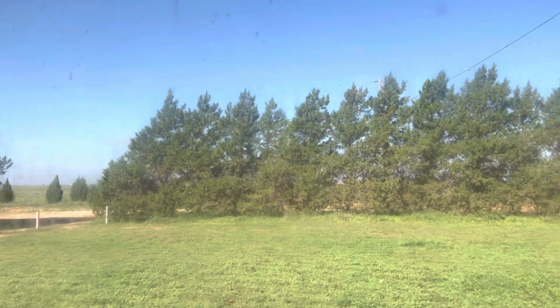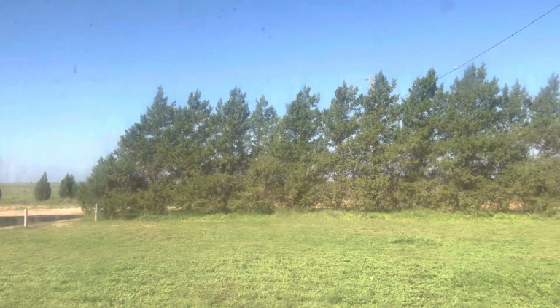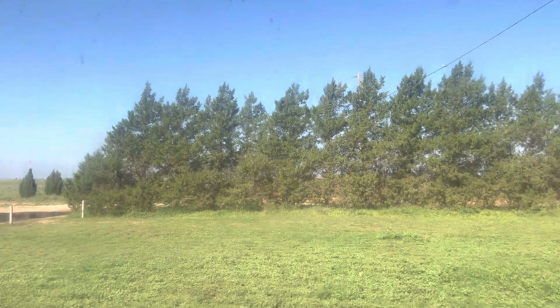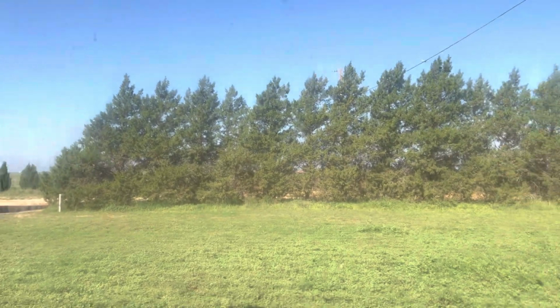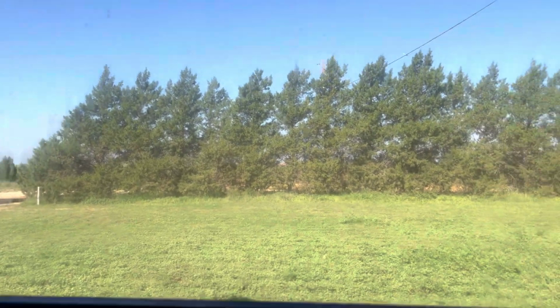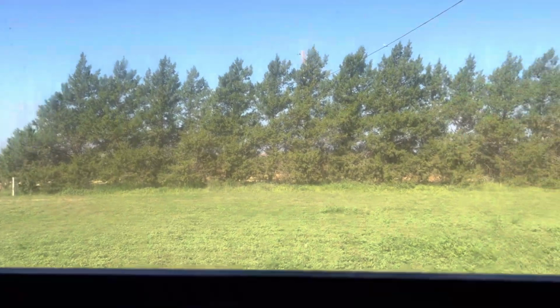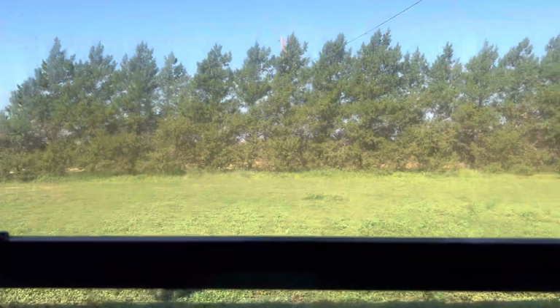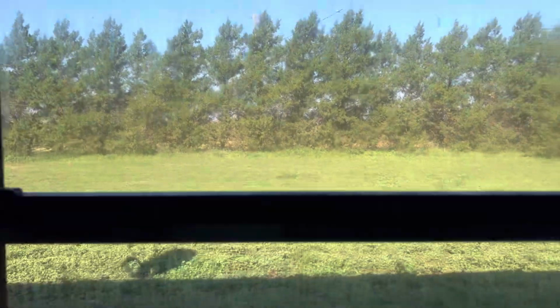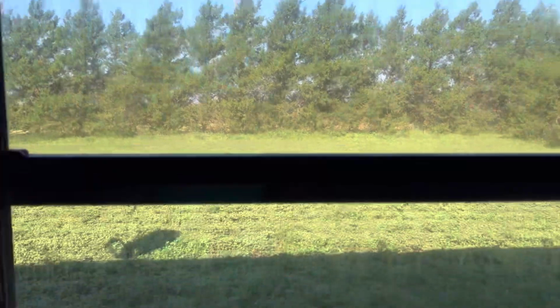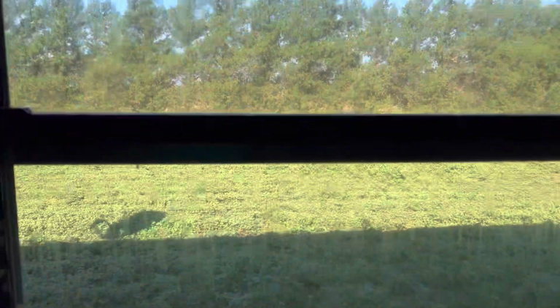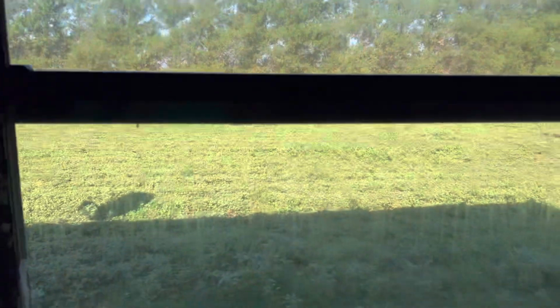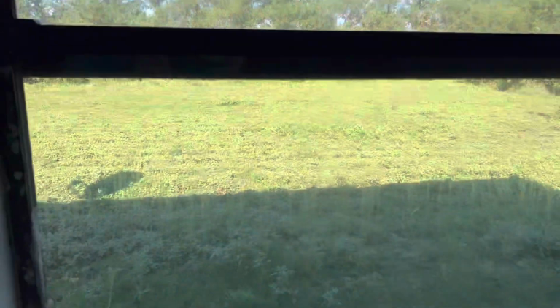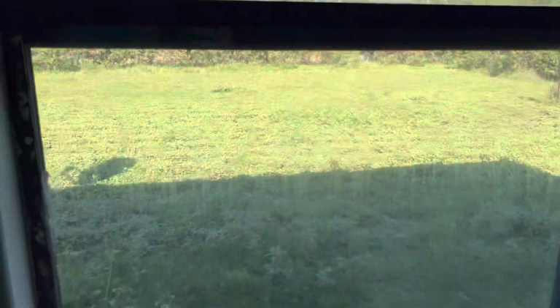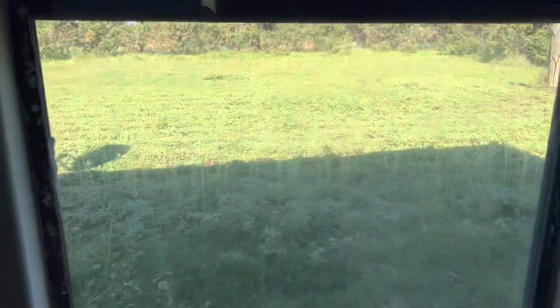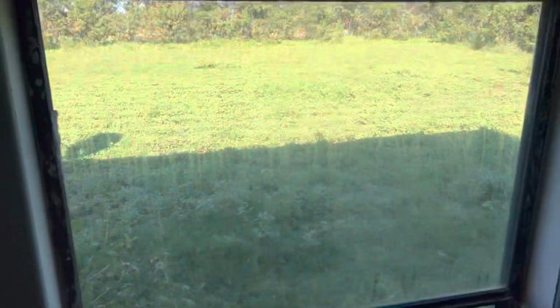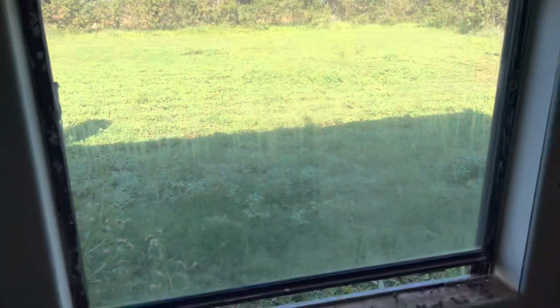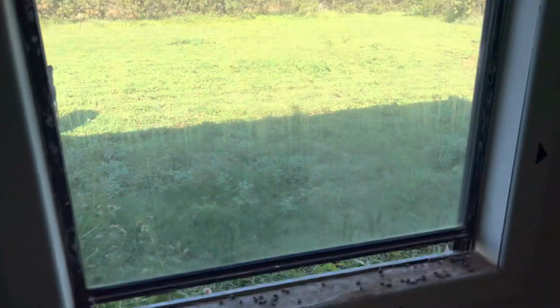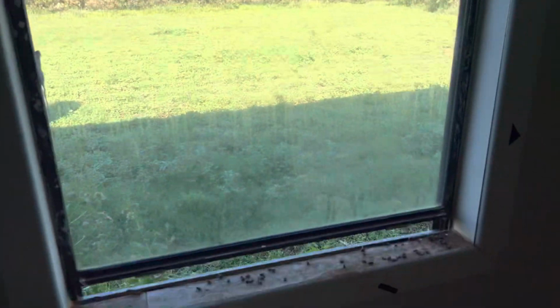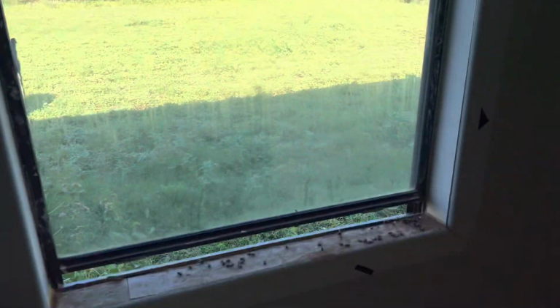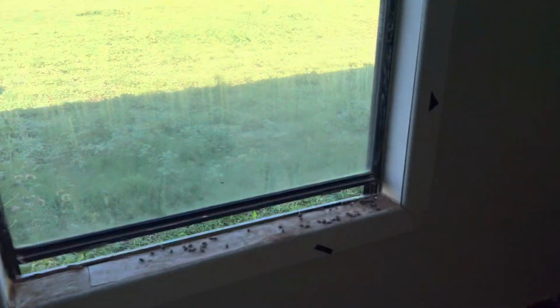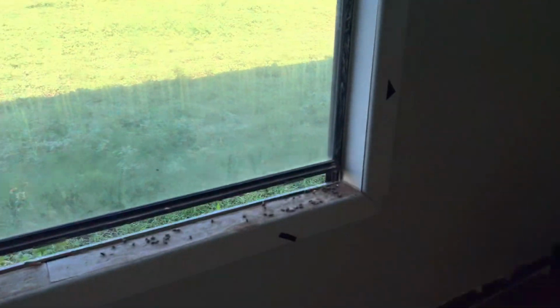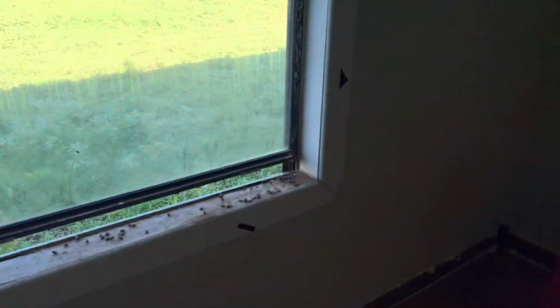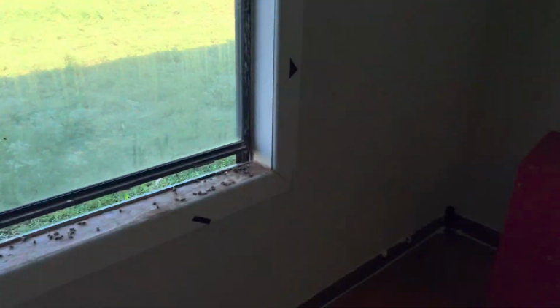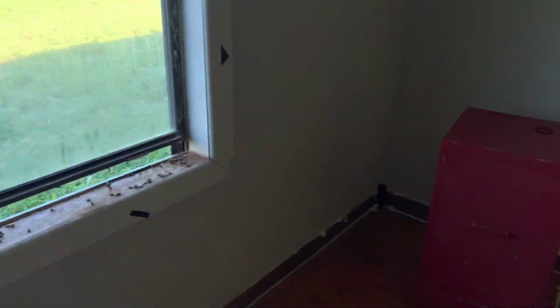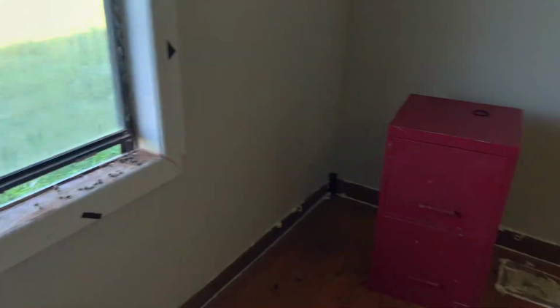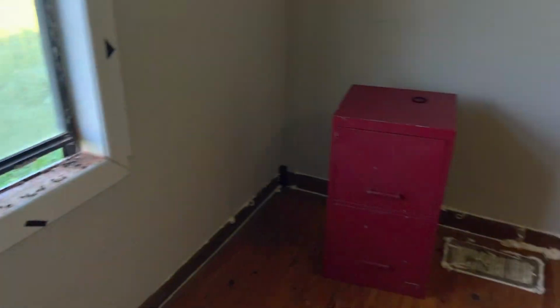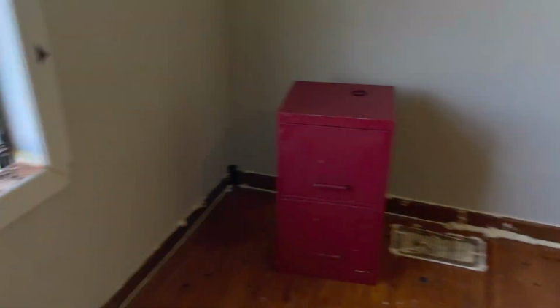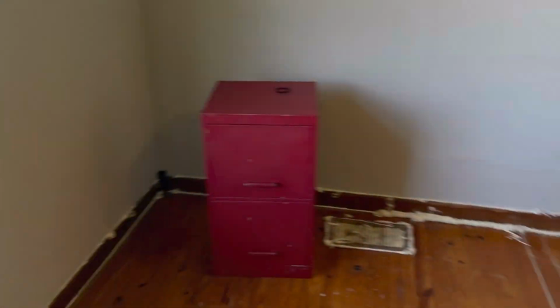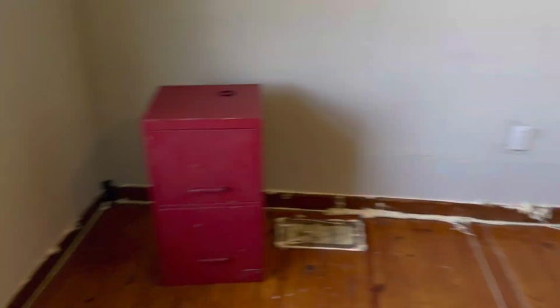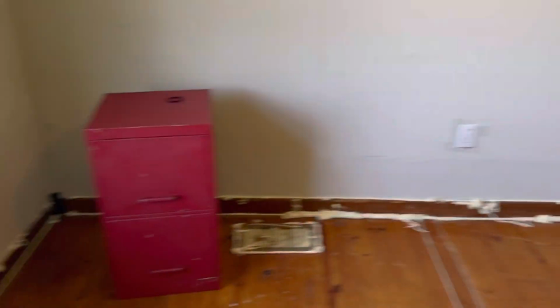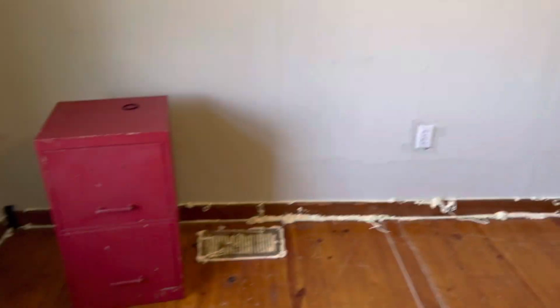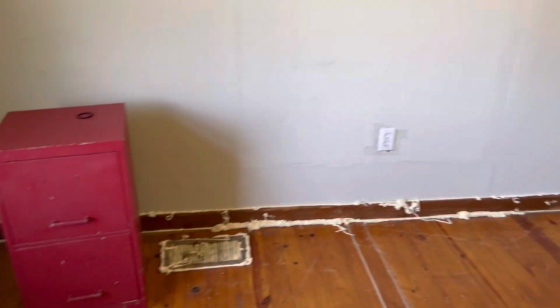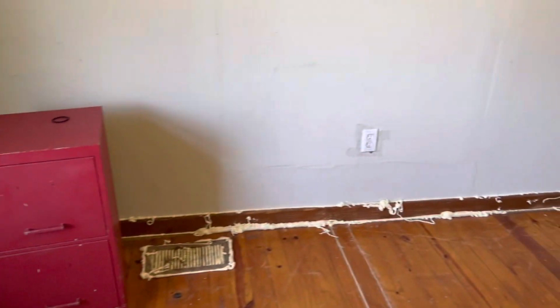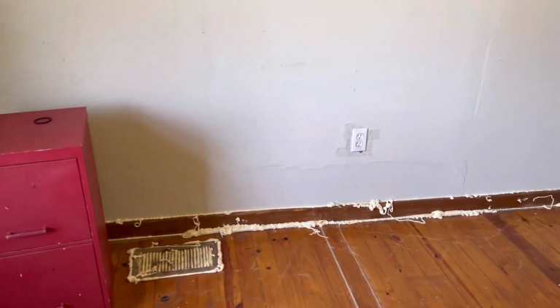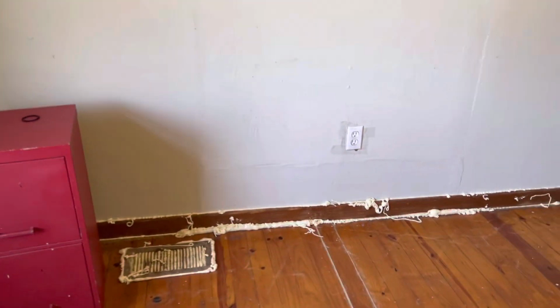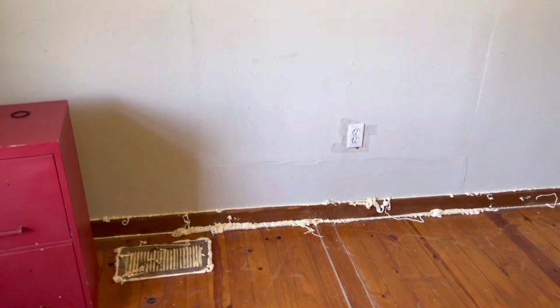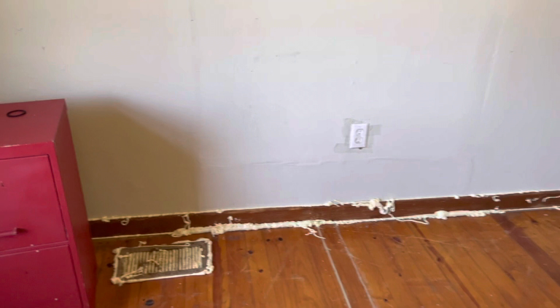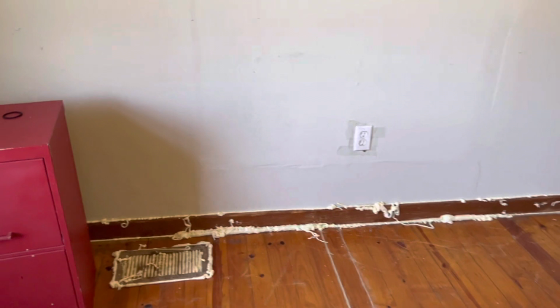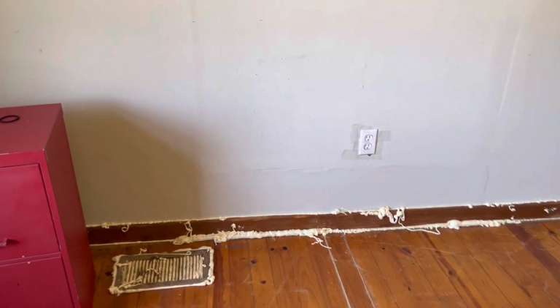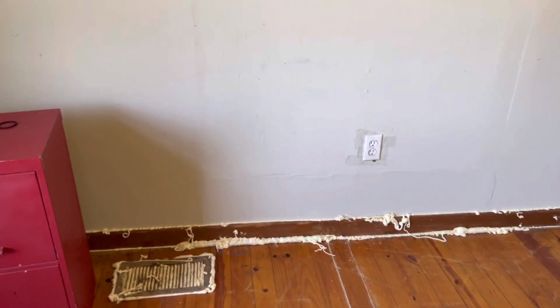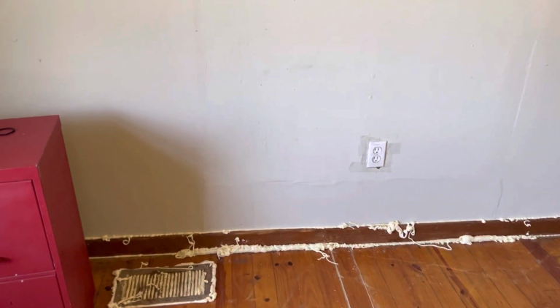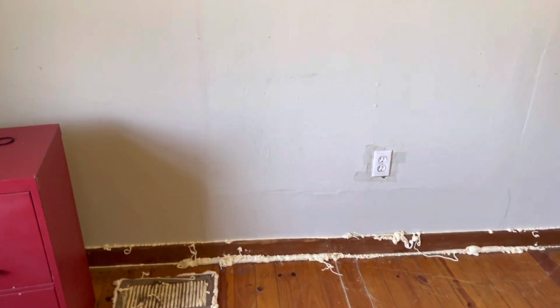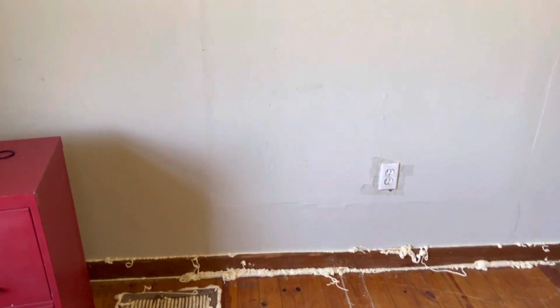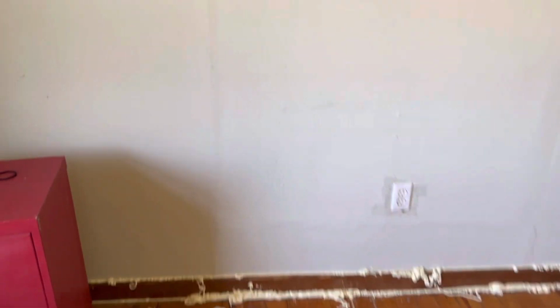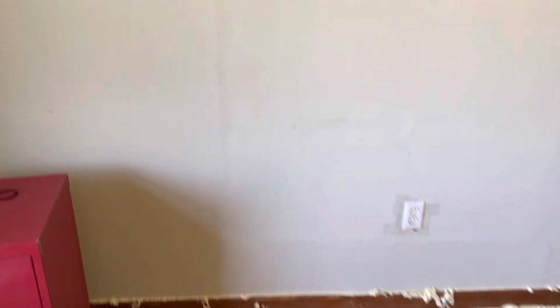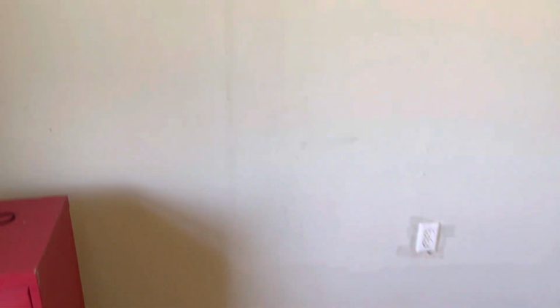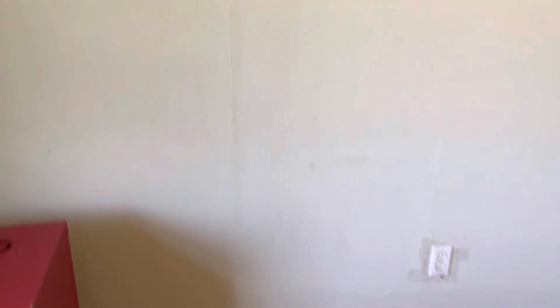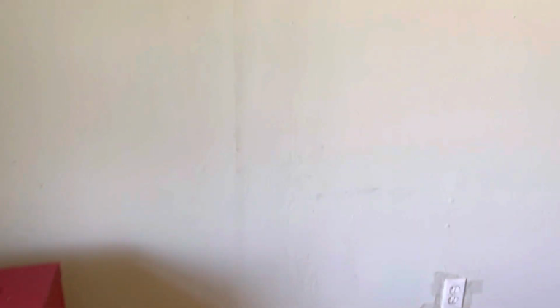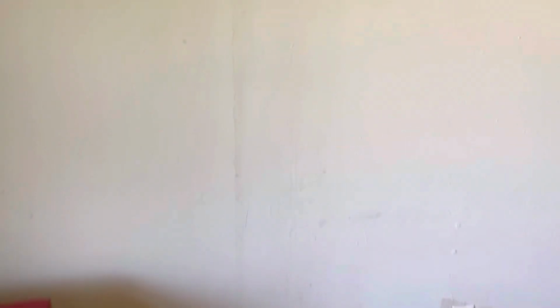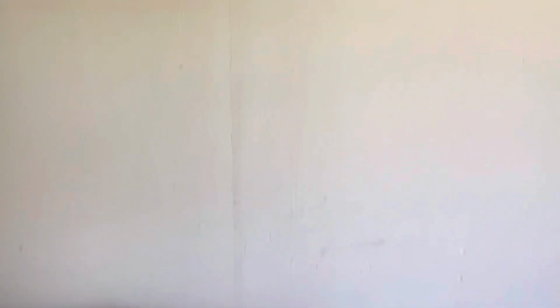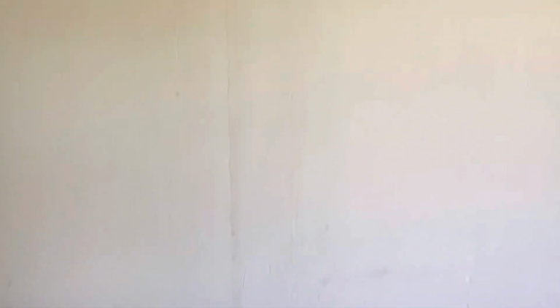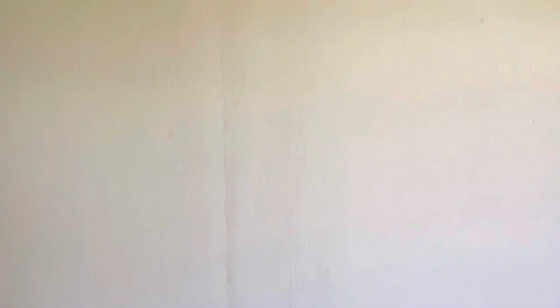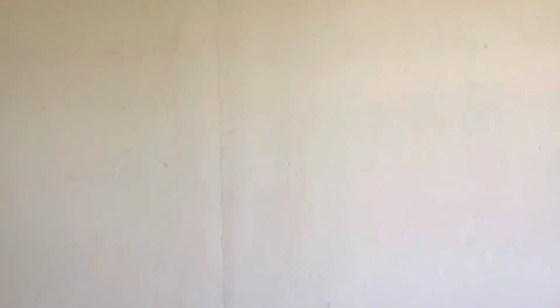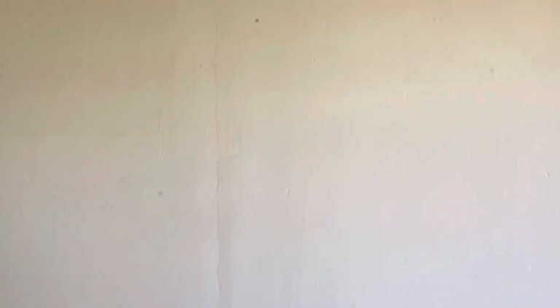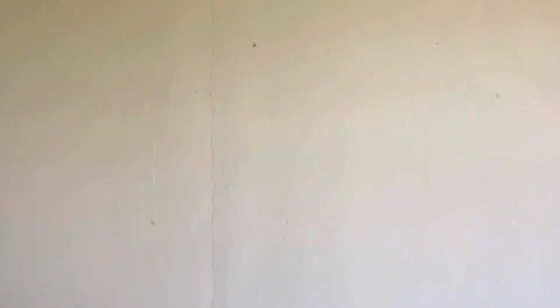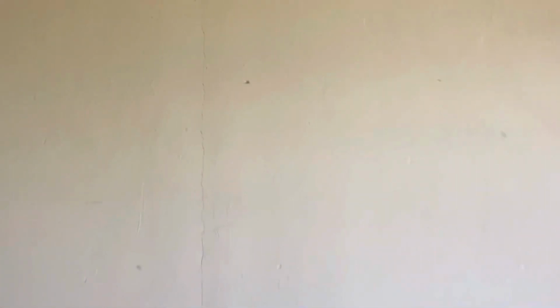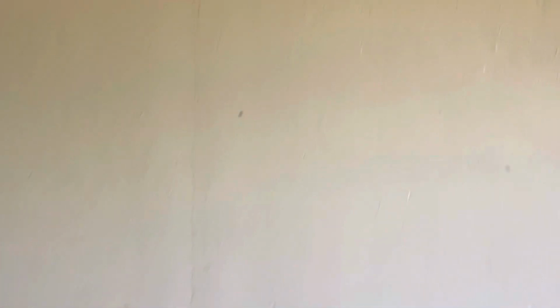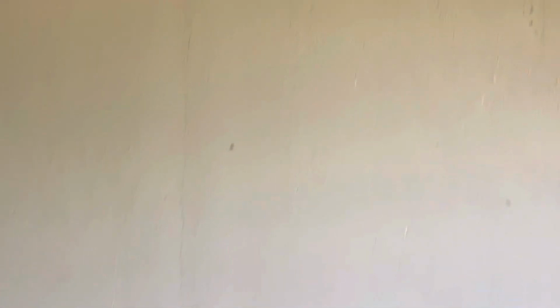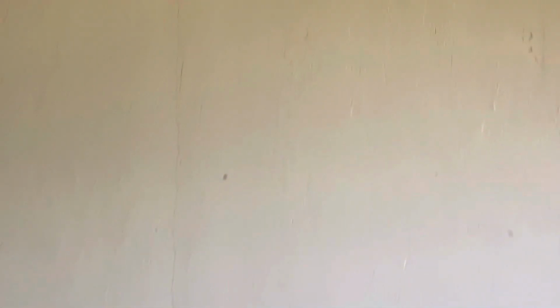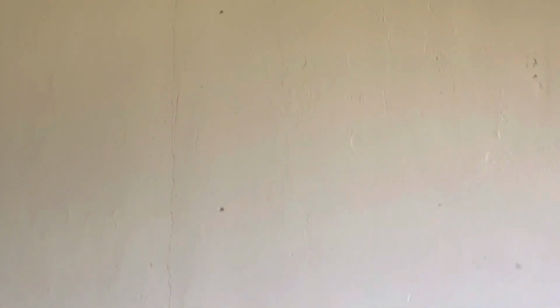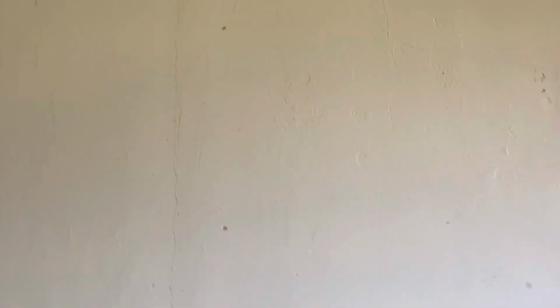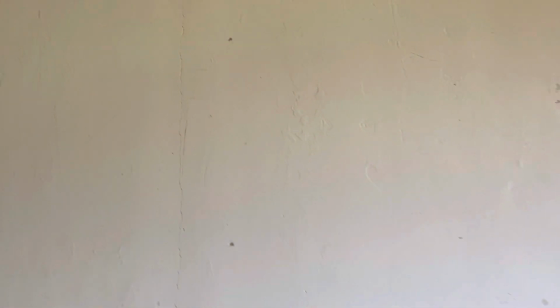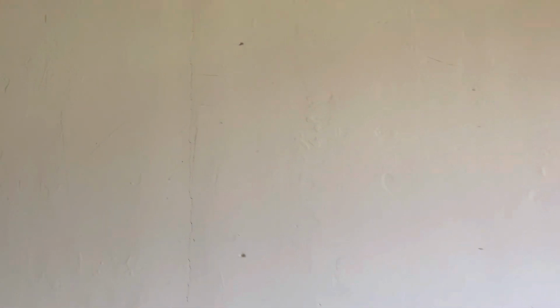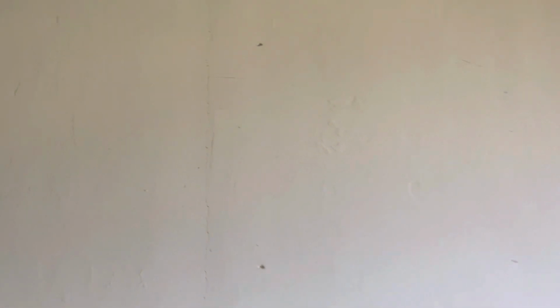All right, now we're inside and the bees are right here where this crack is in the corner of the house.